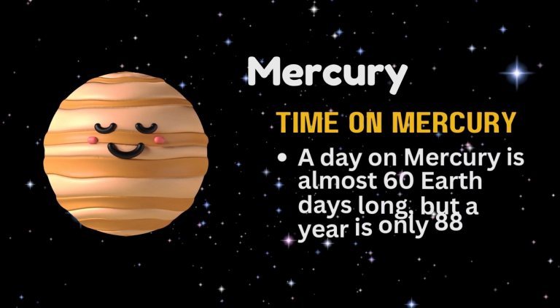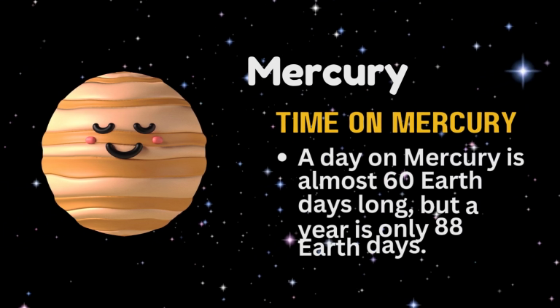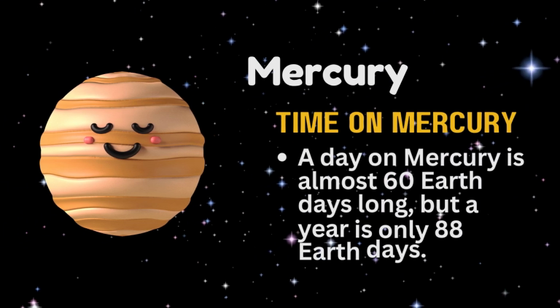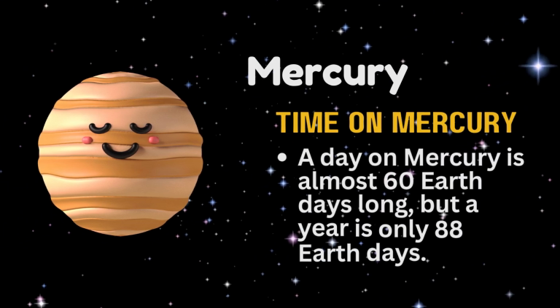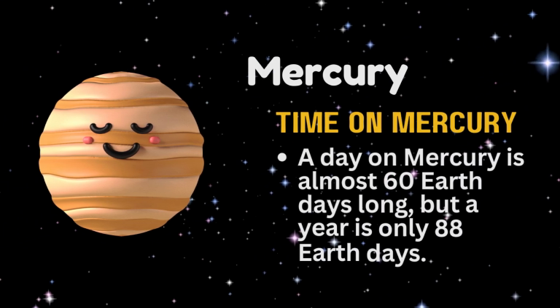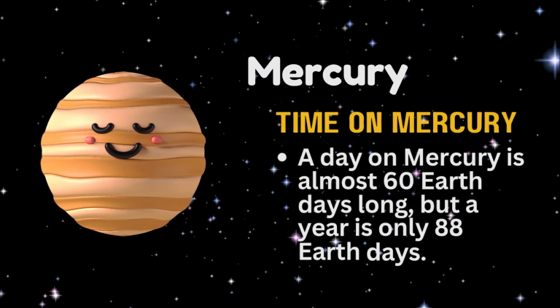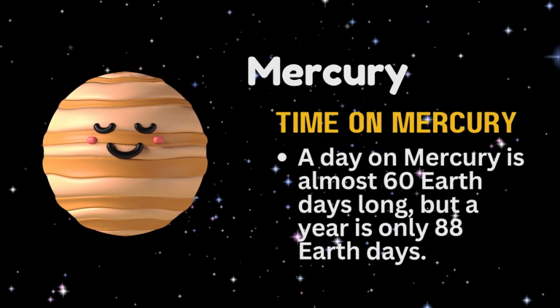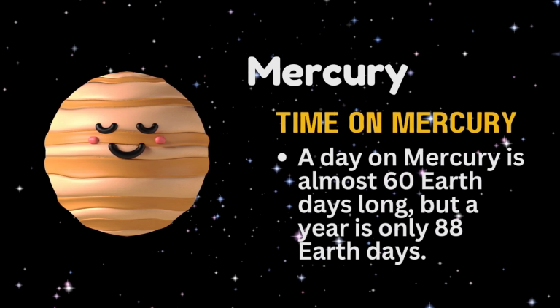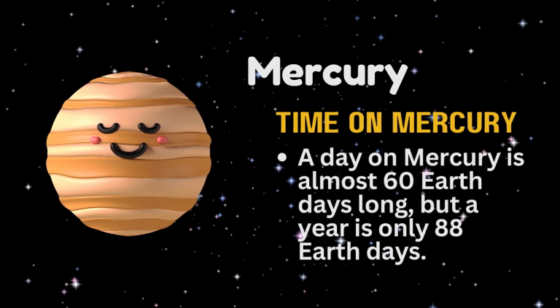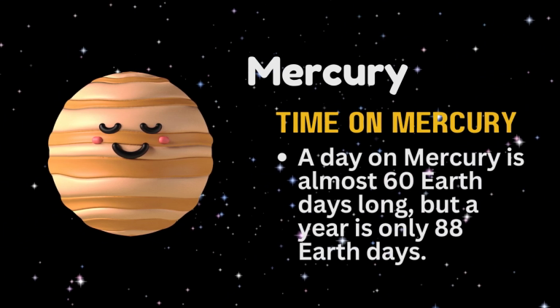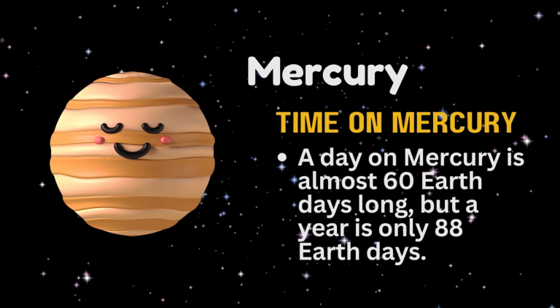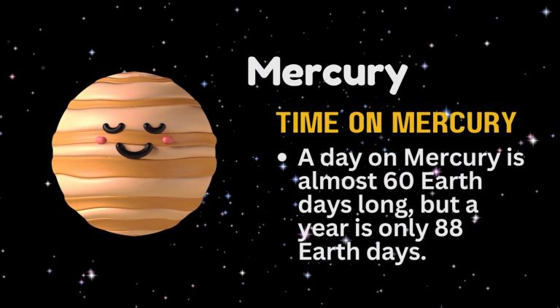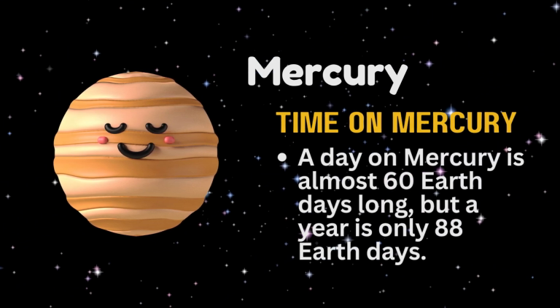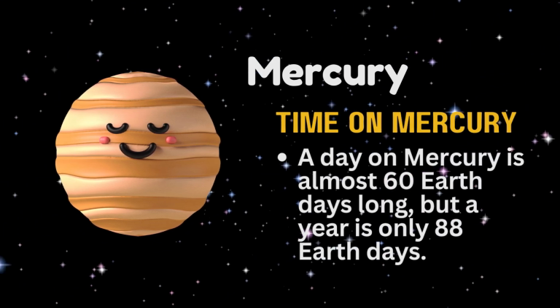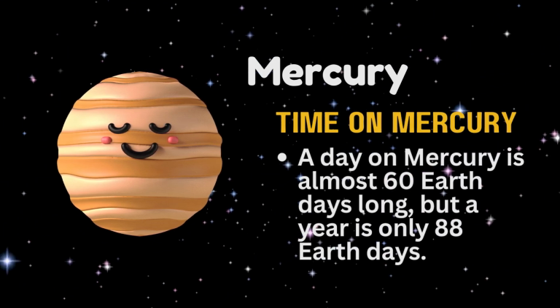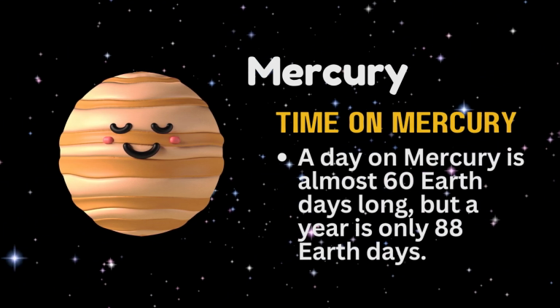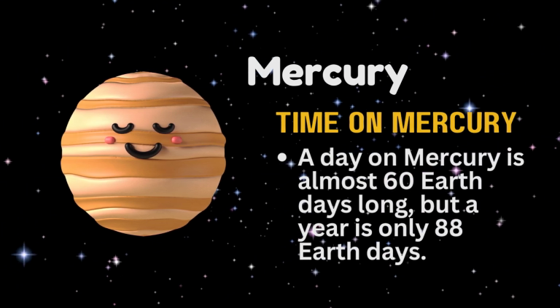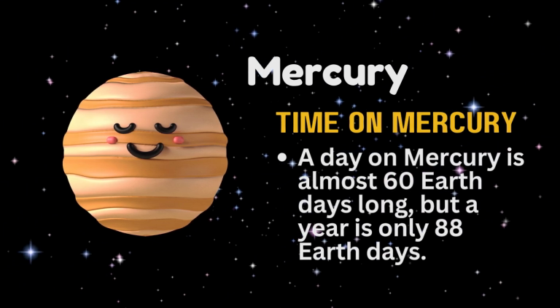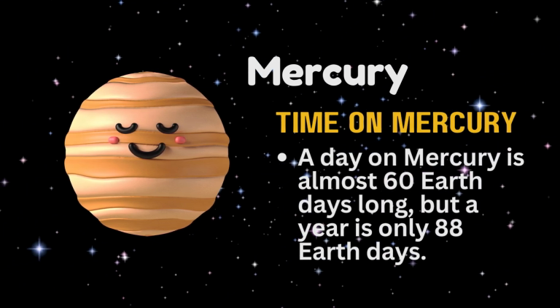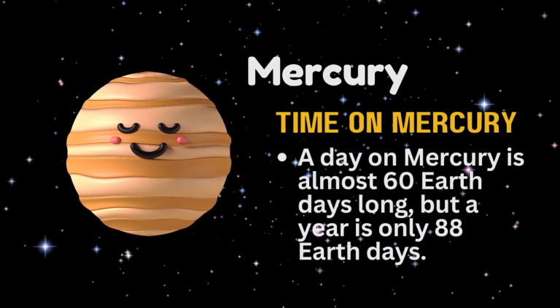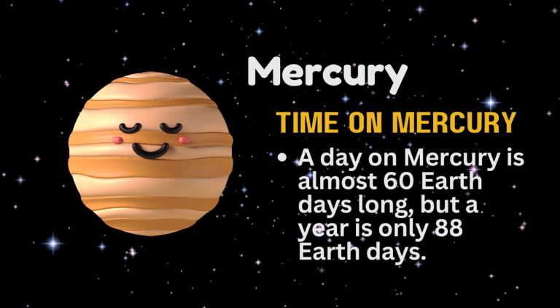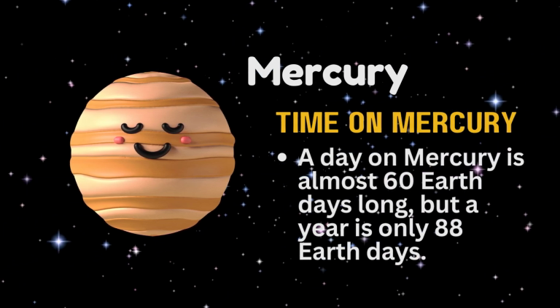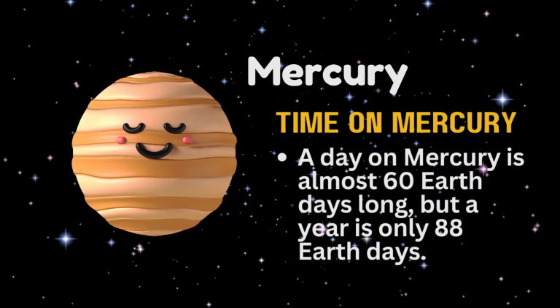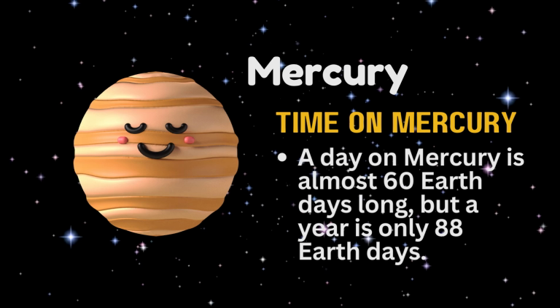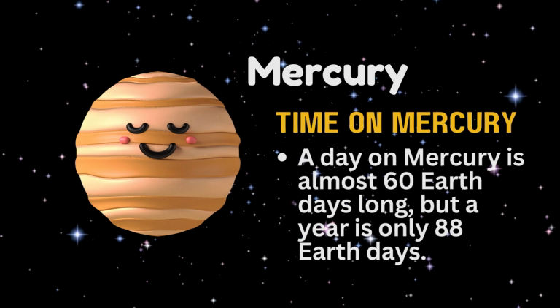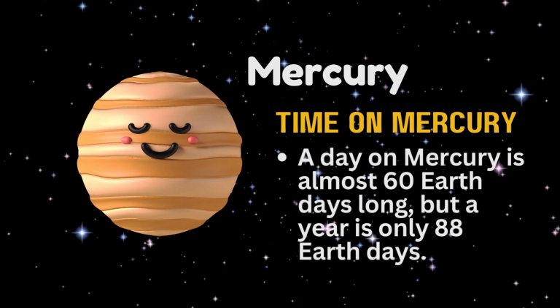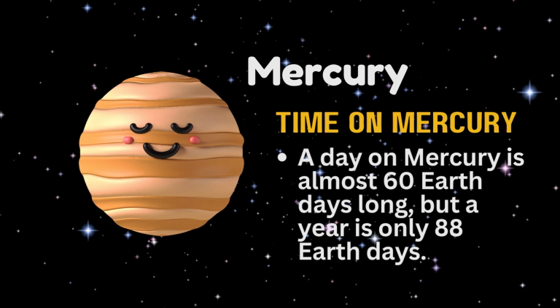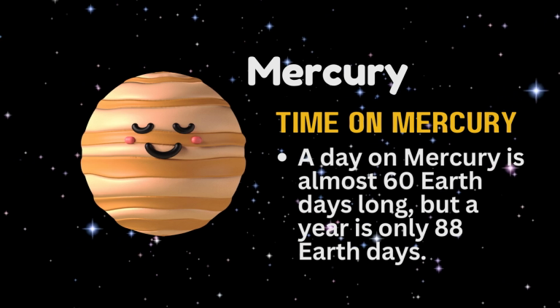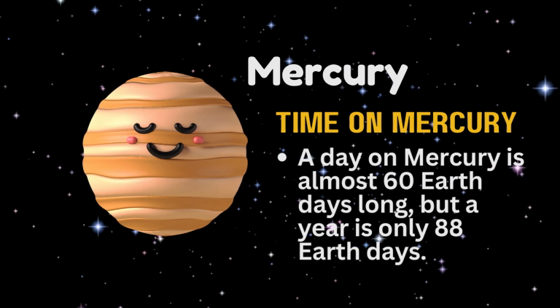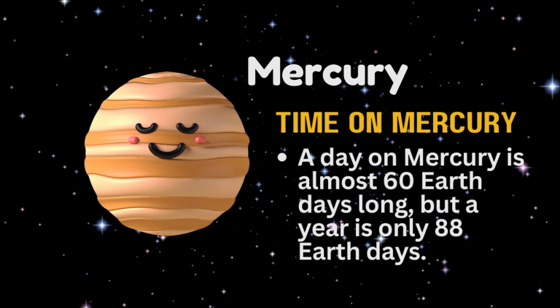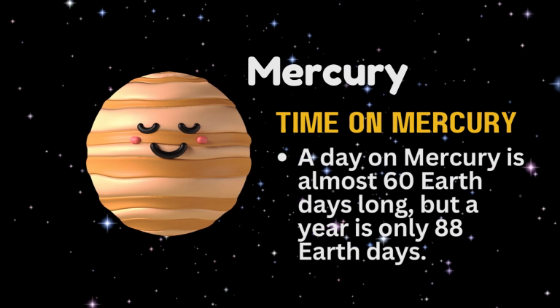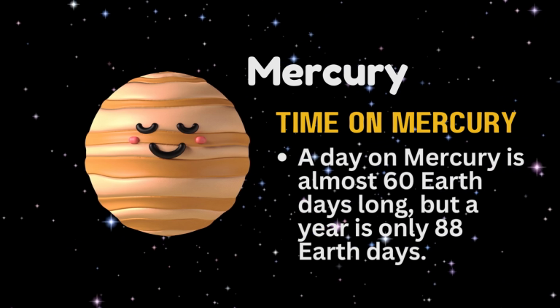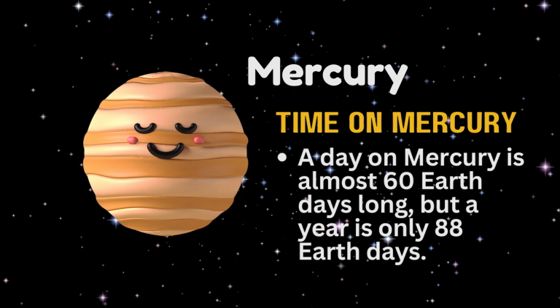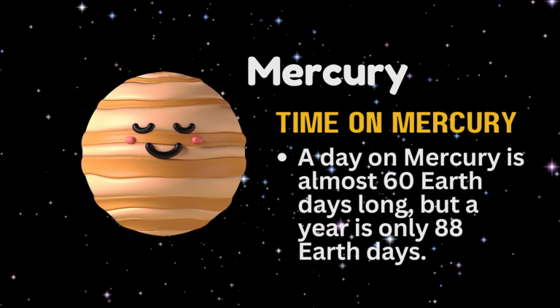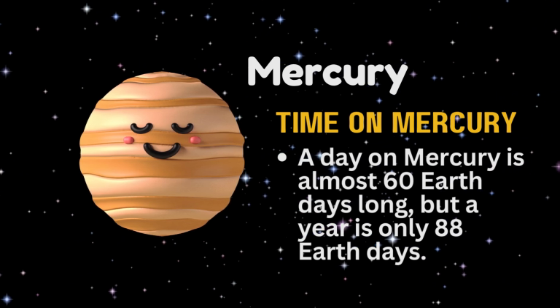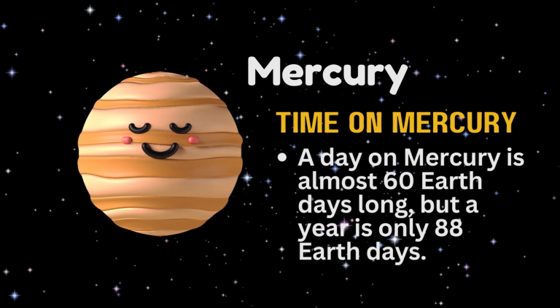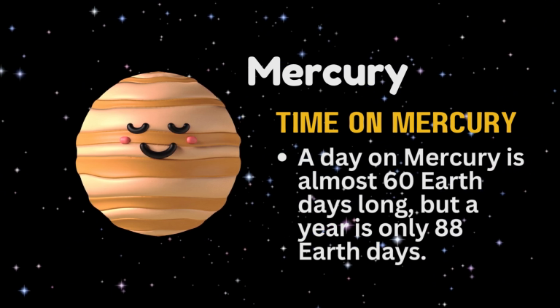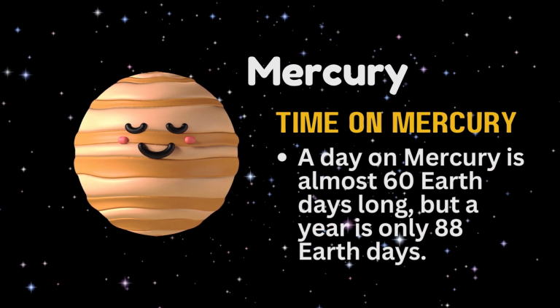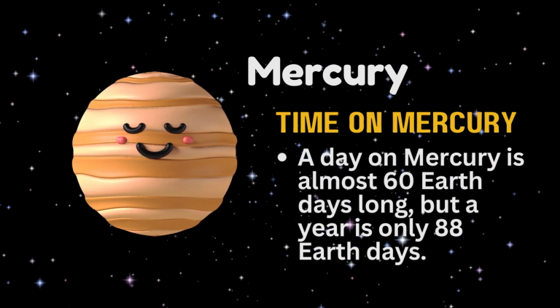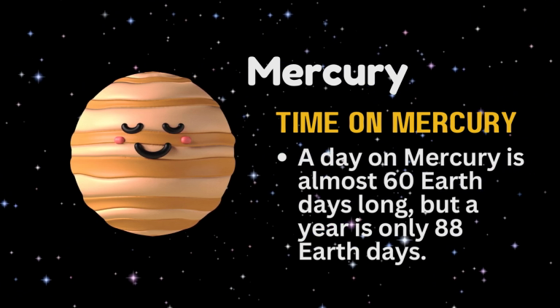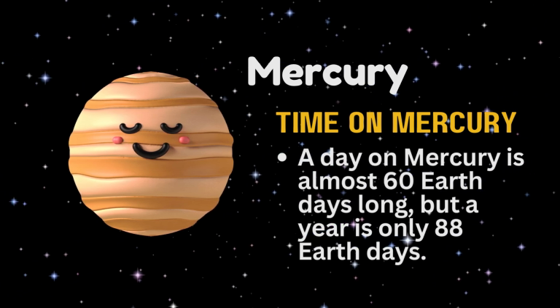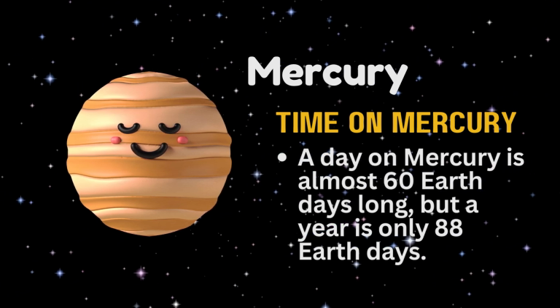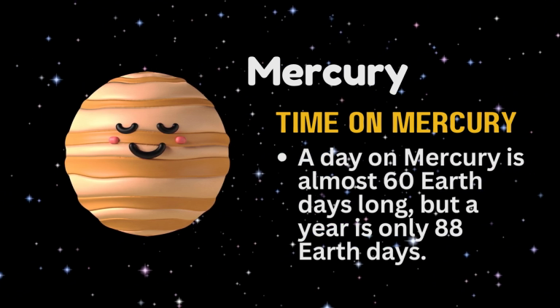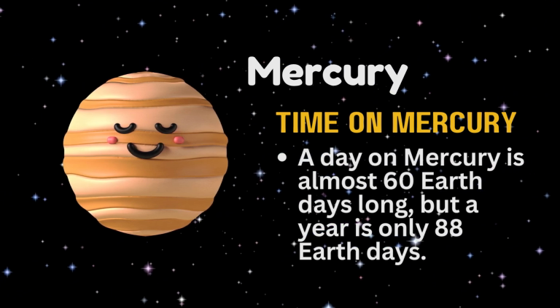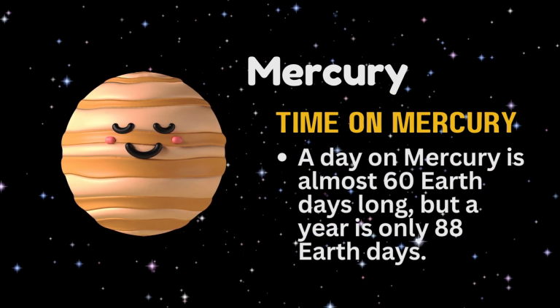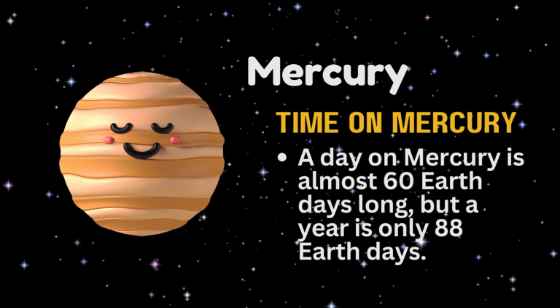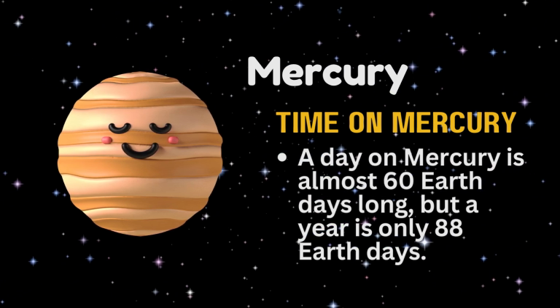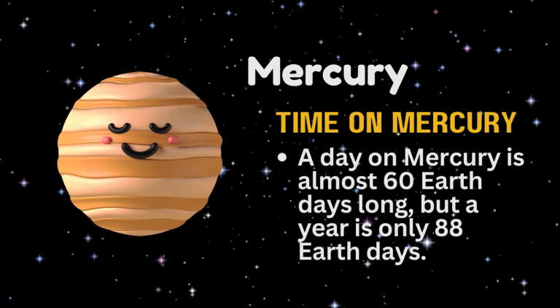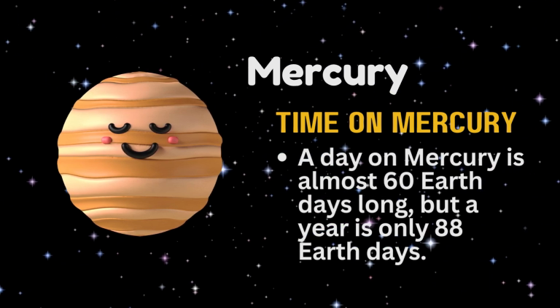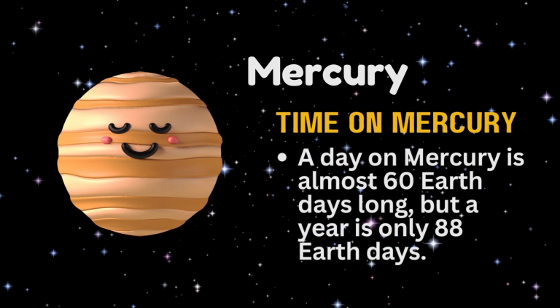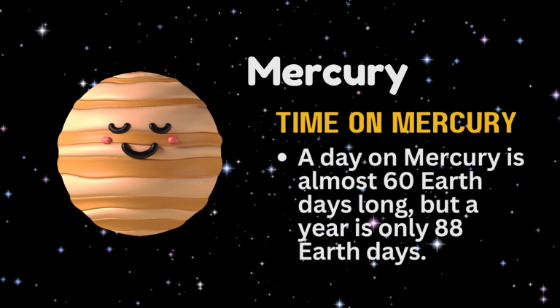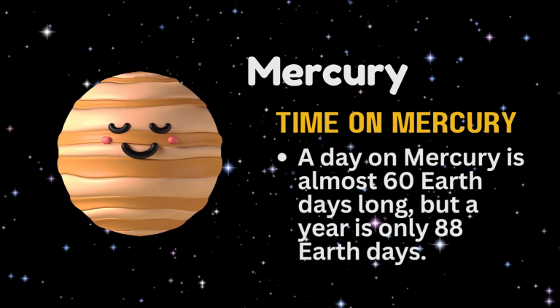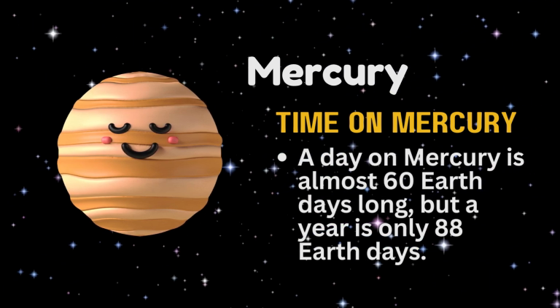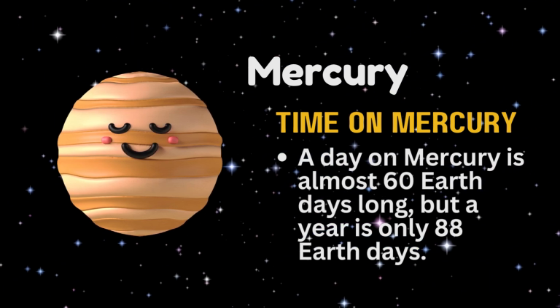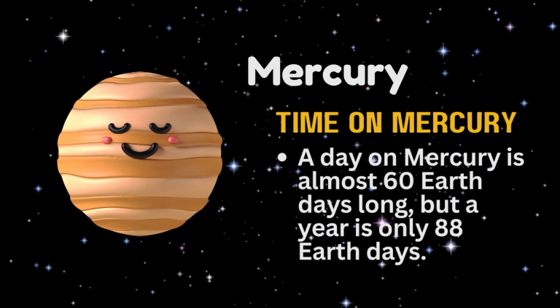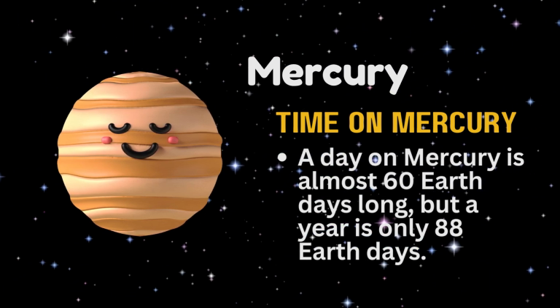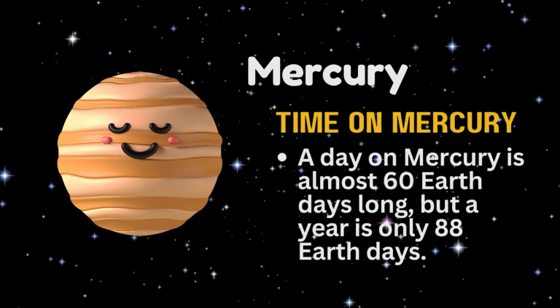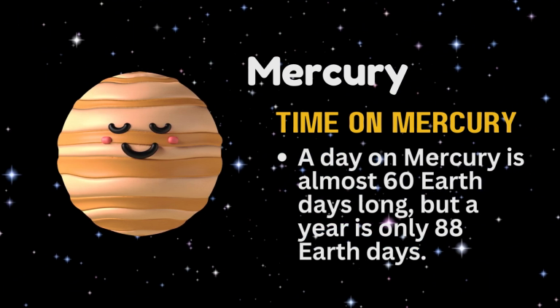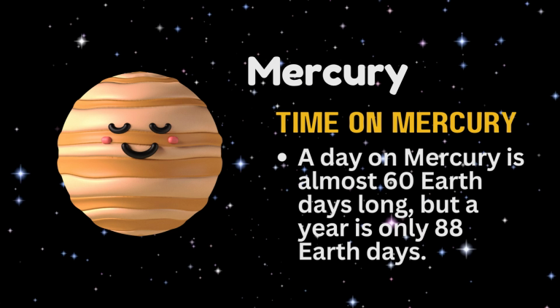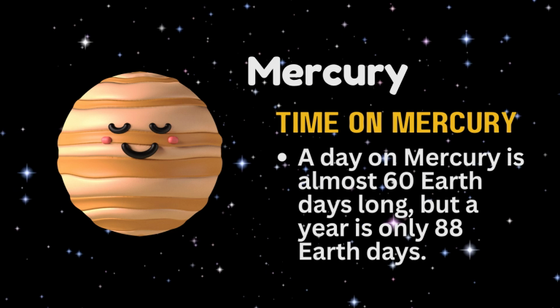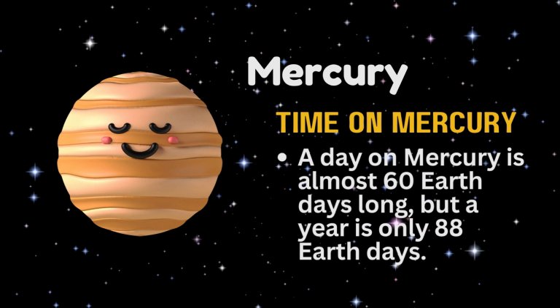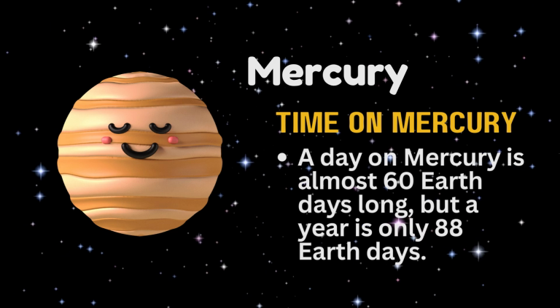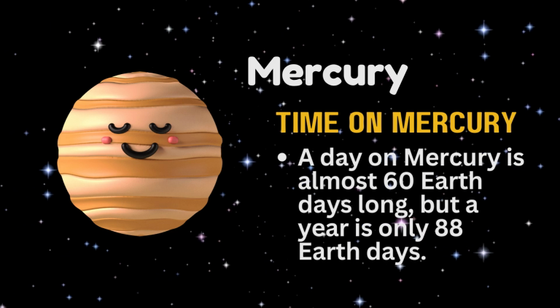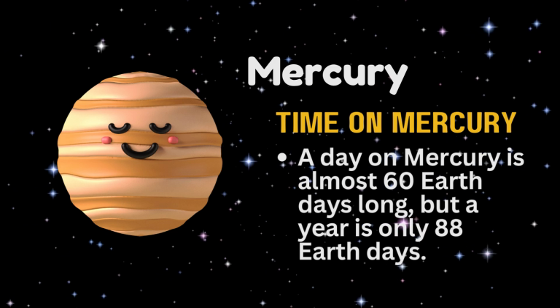A day on Mercury is almost 60 Earth days long, but a year is only 88 Earth days.